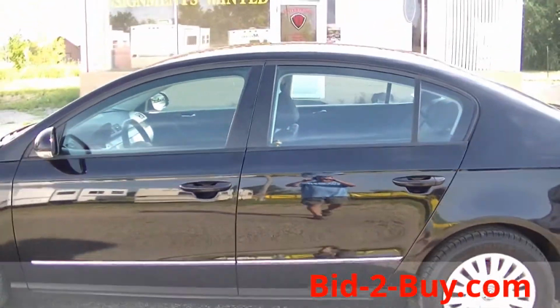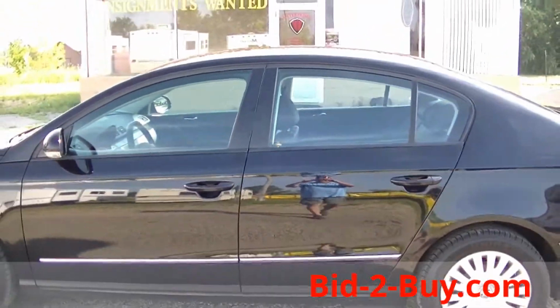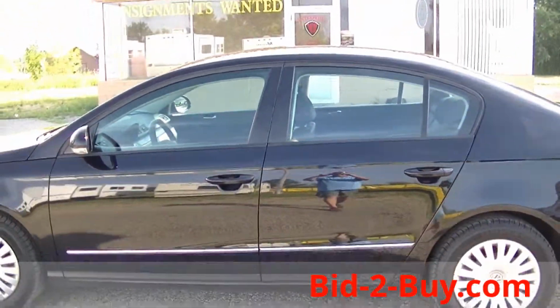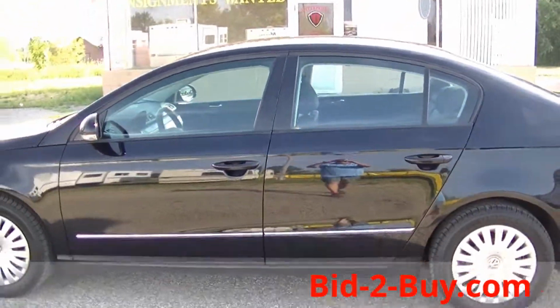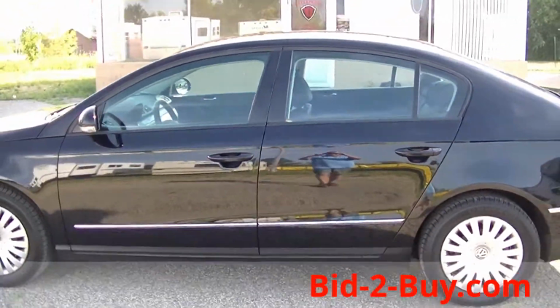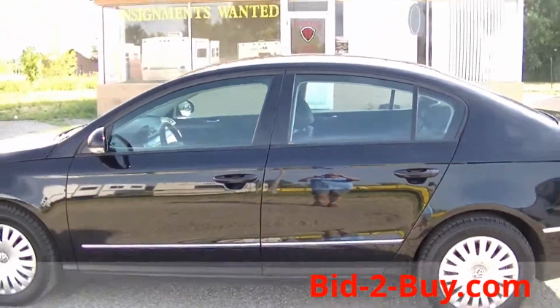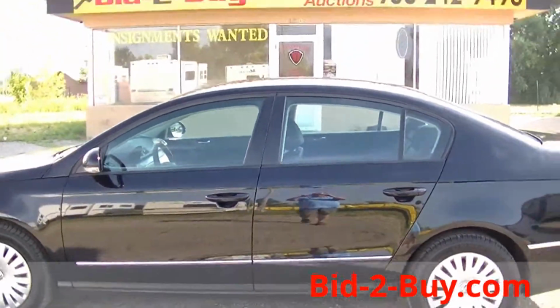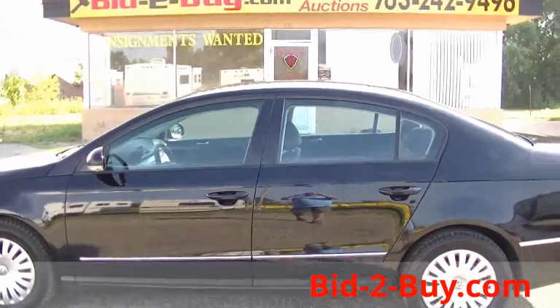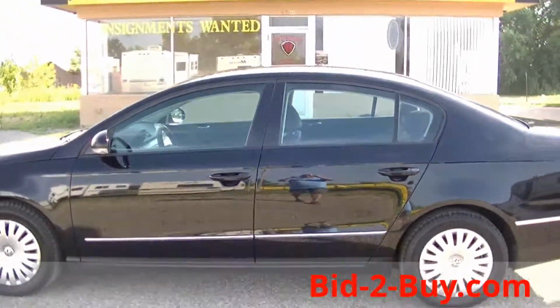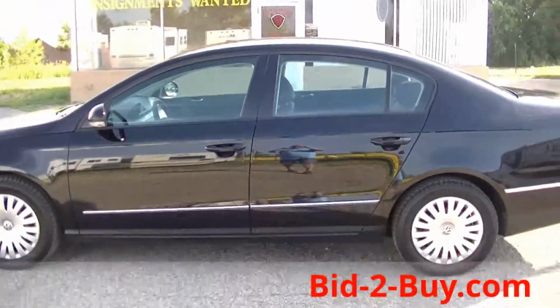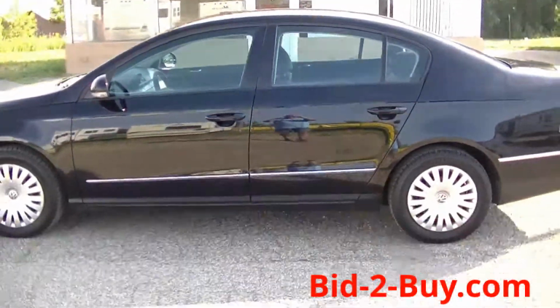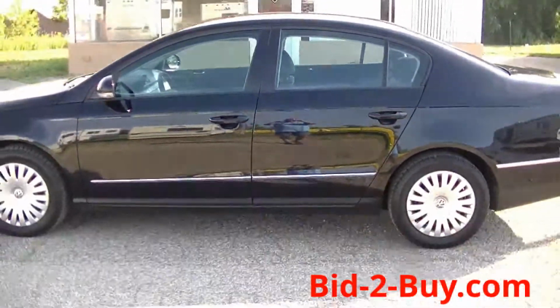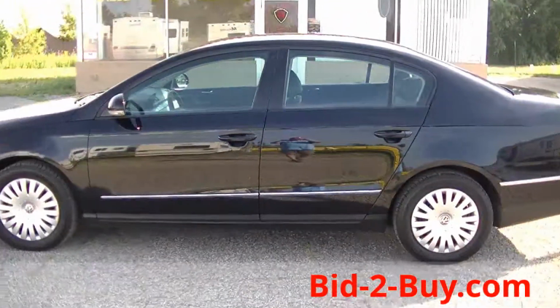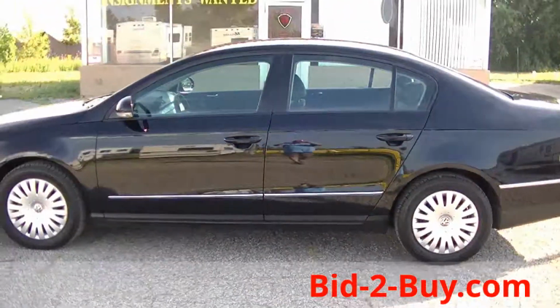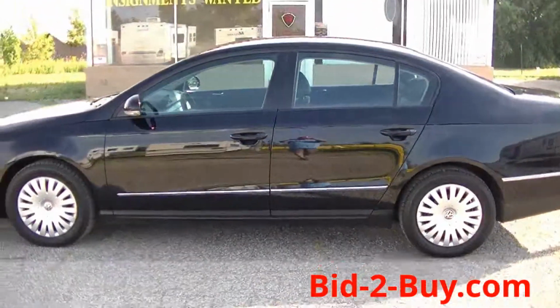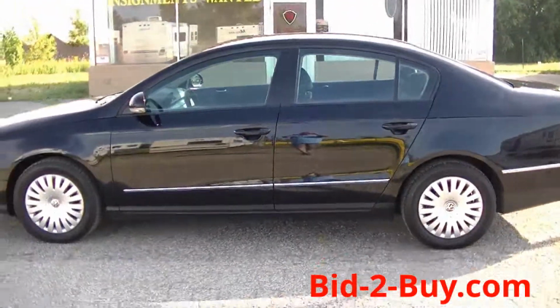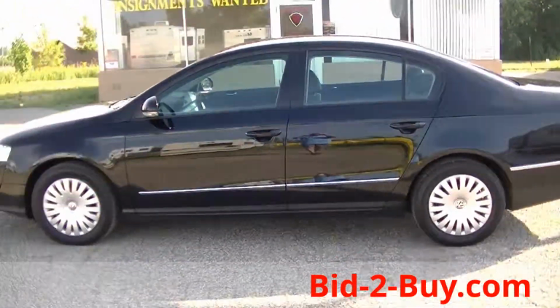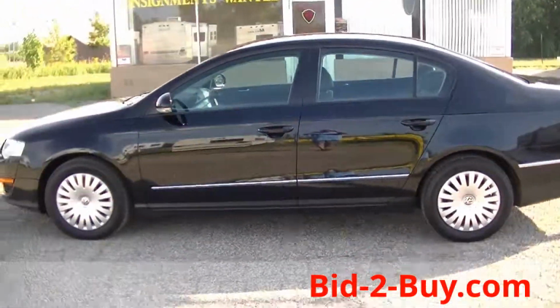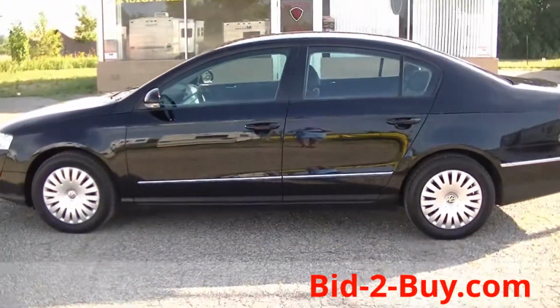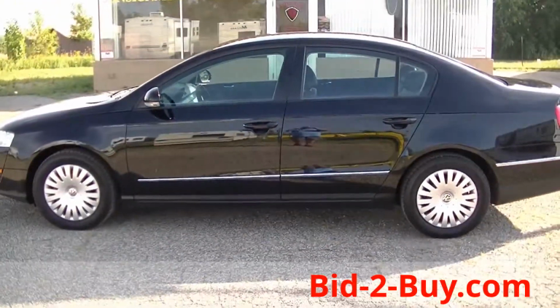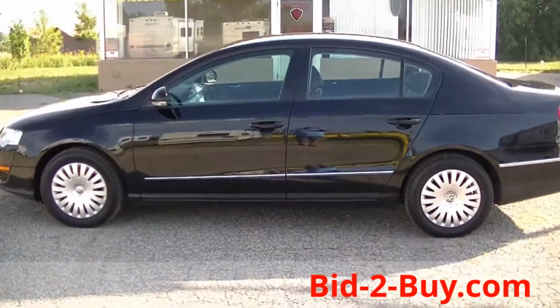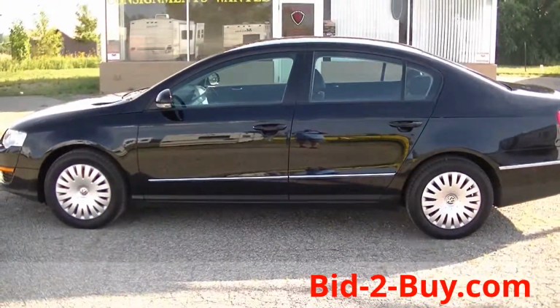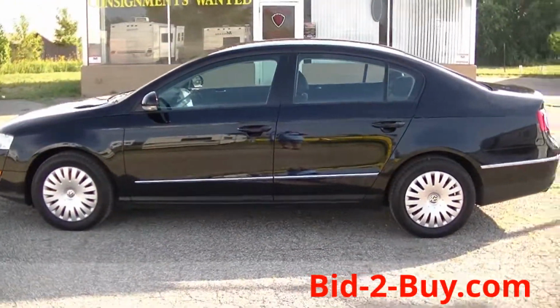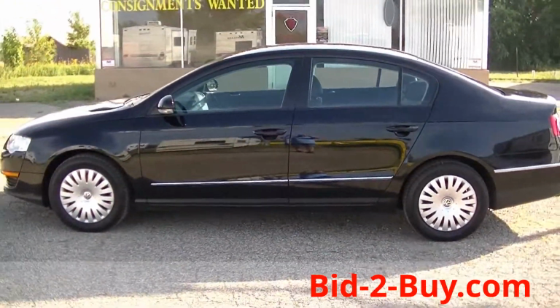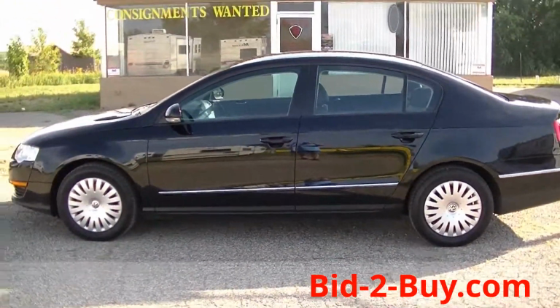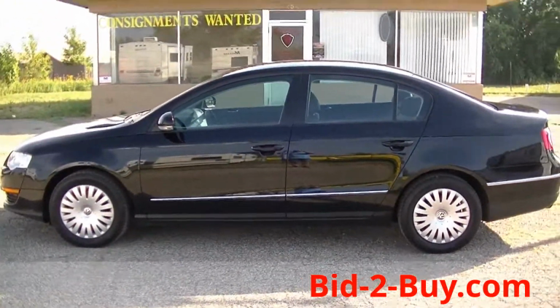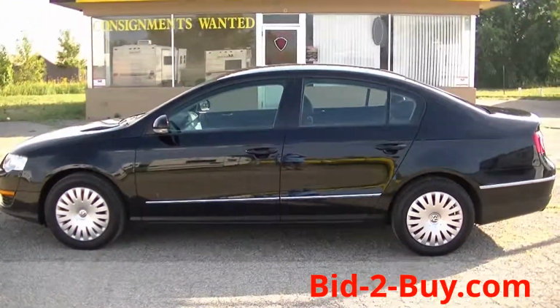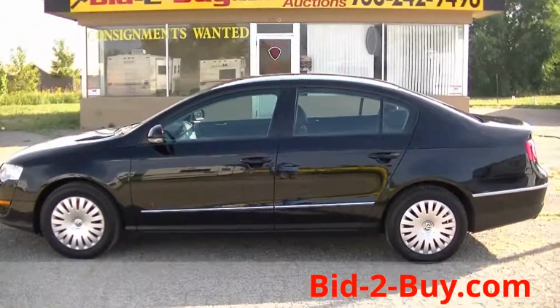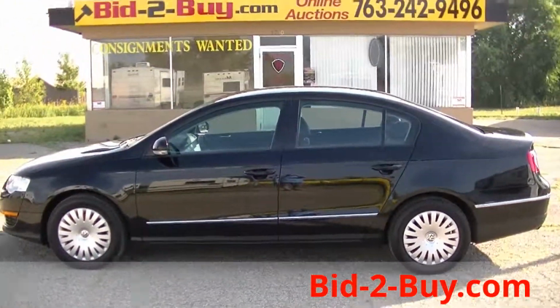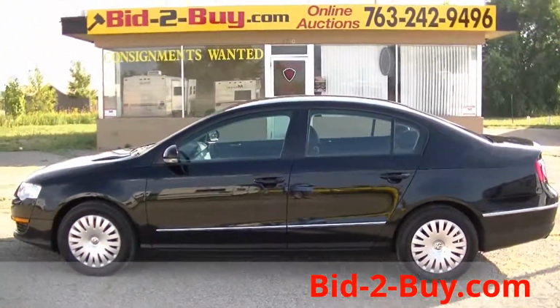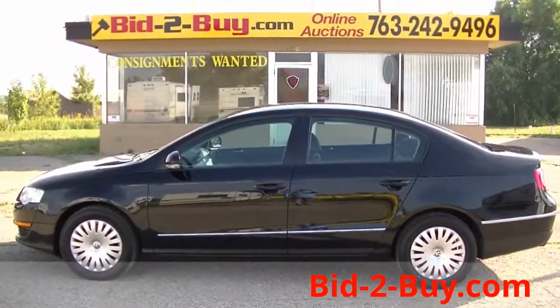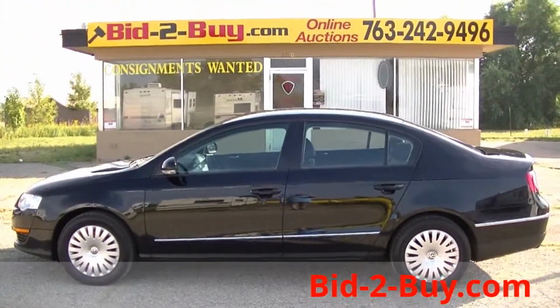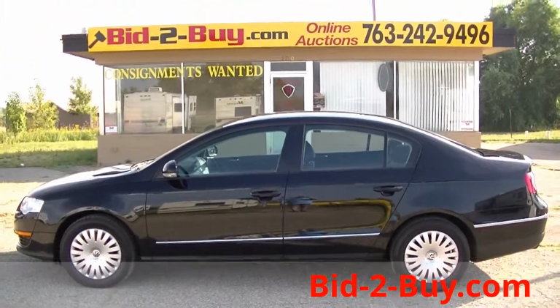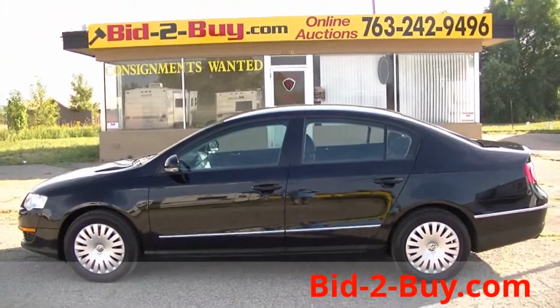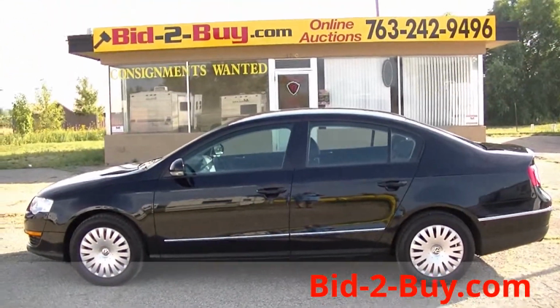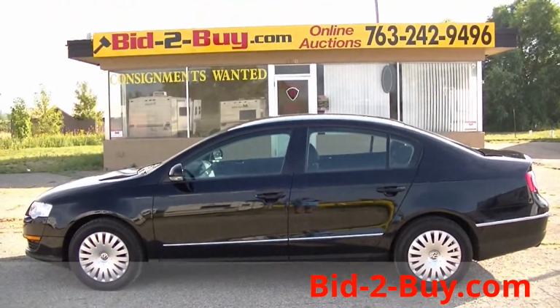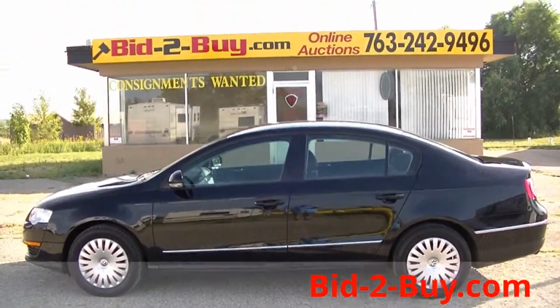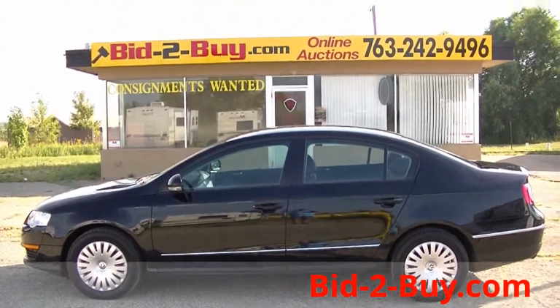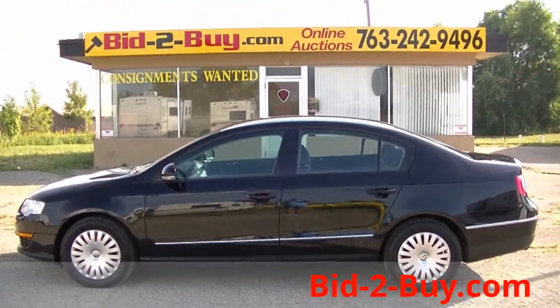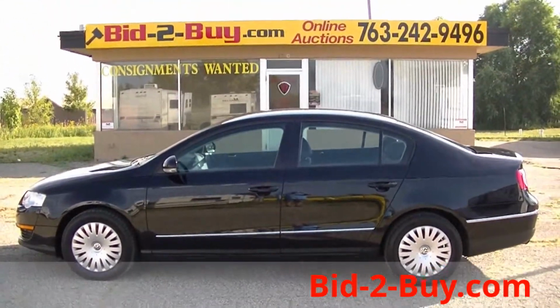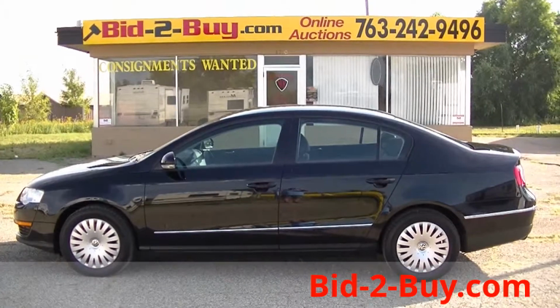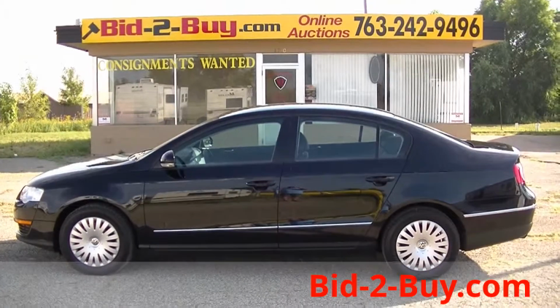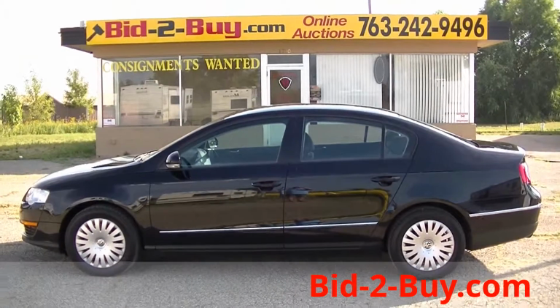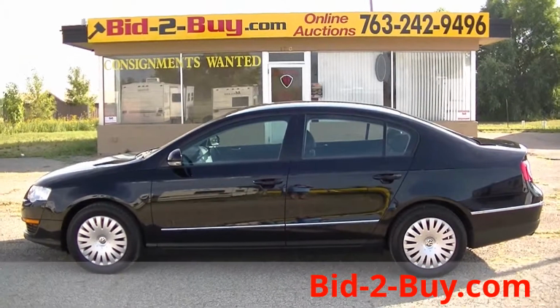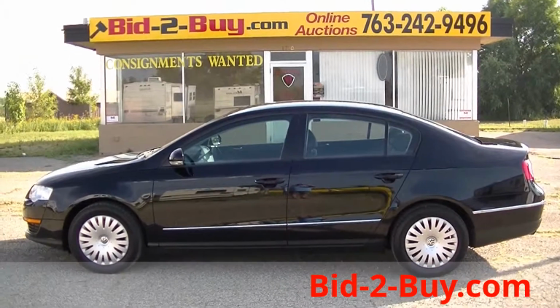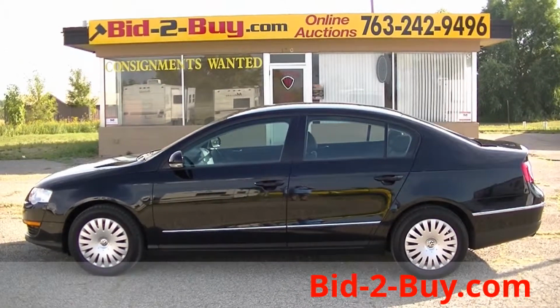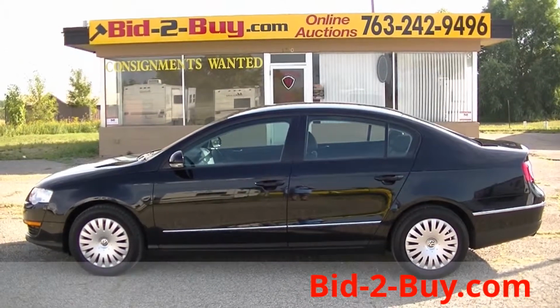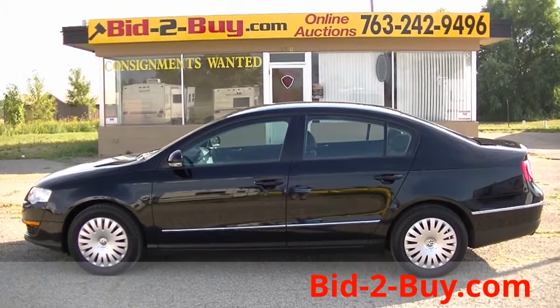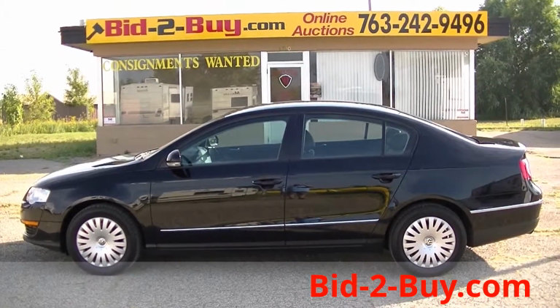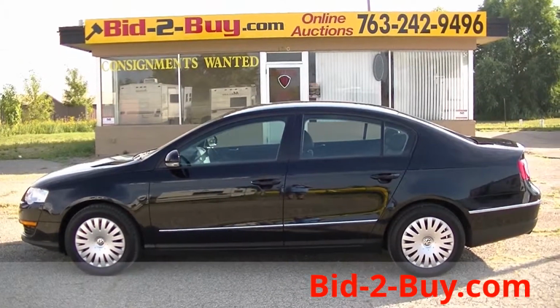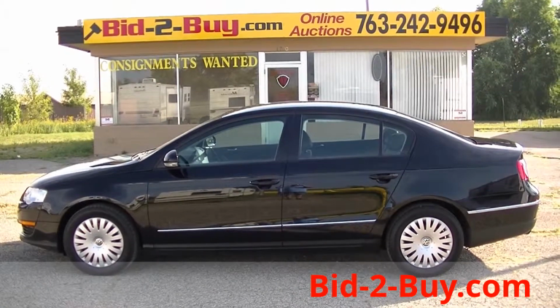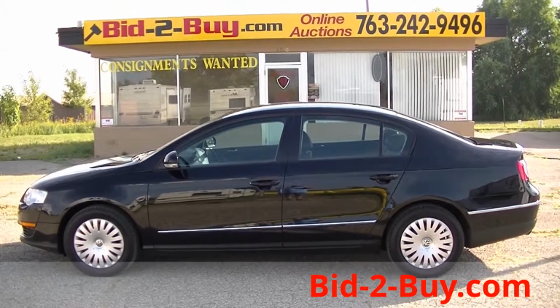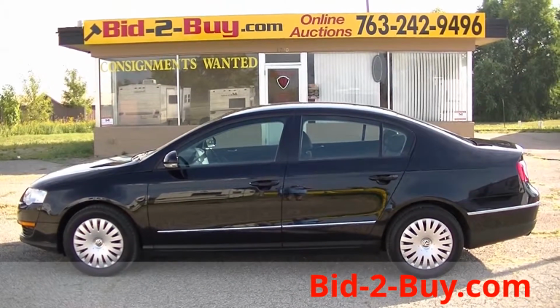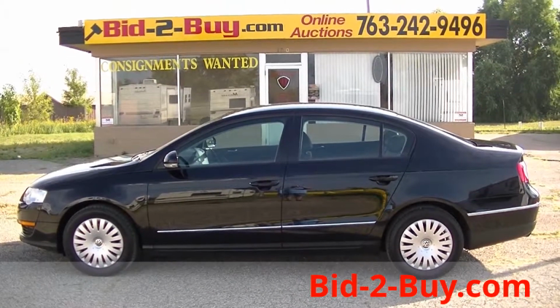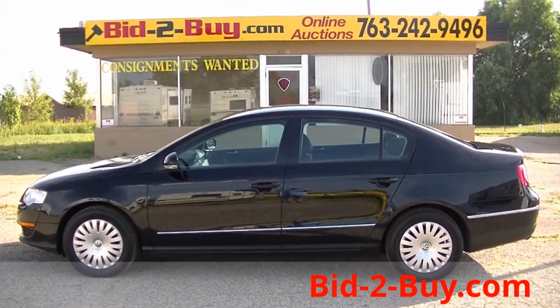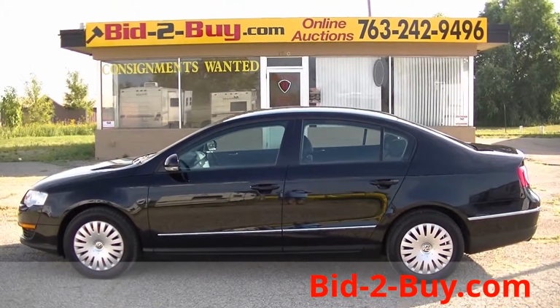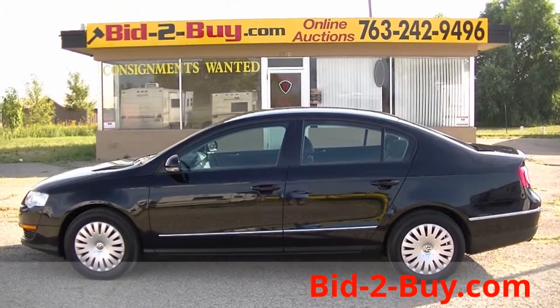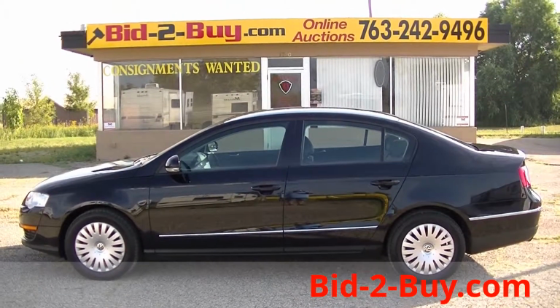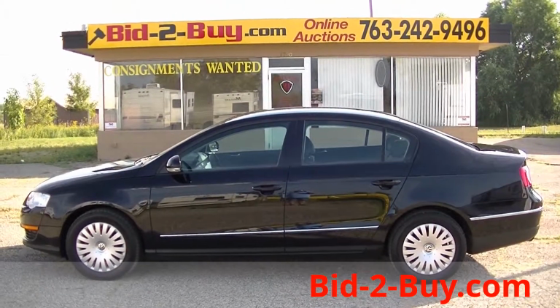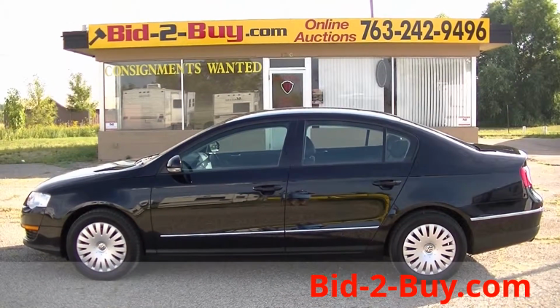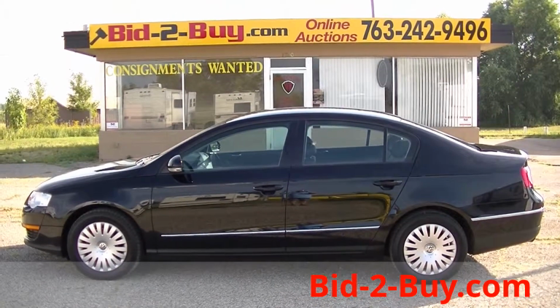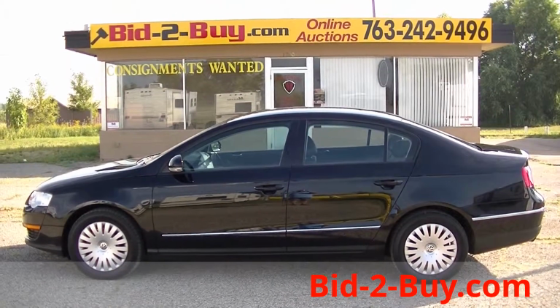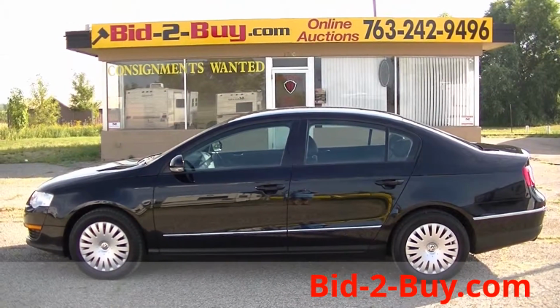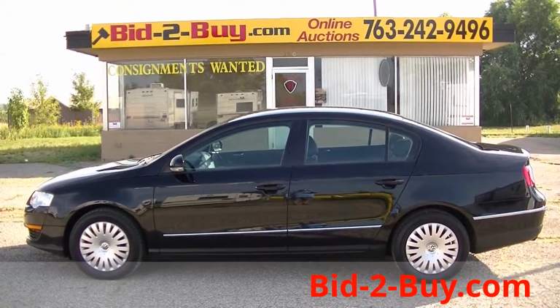Any questions on this car or anything else on our auction? Please call Wayne at 763-242-9496.